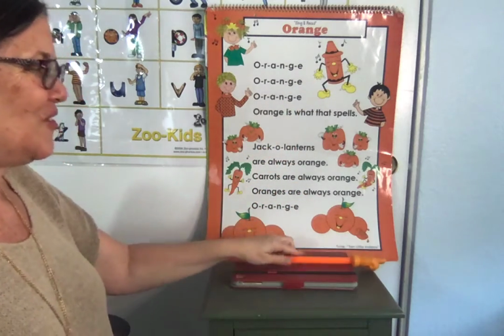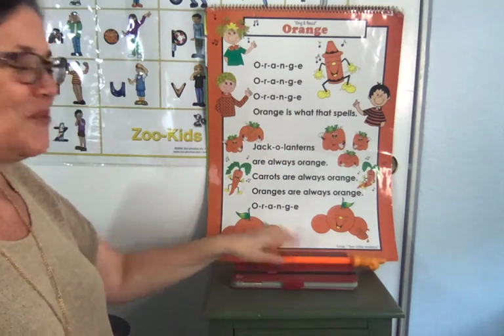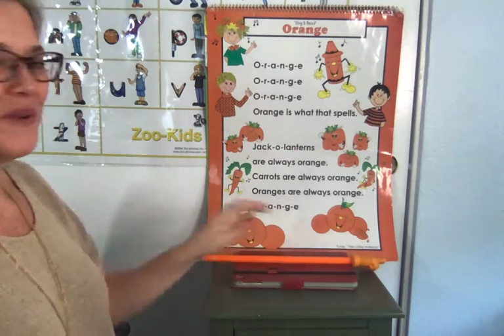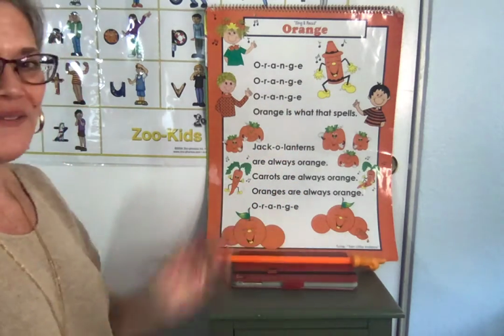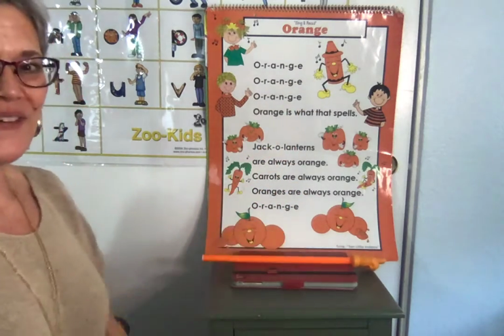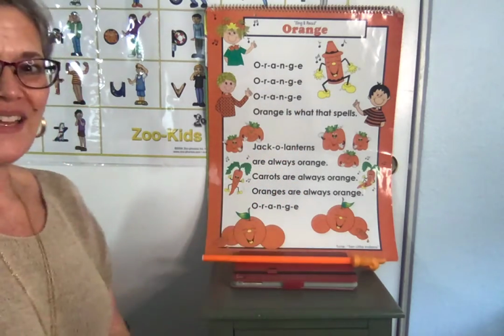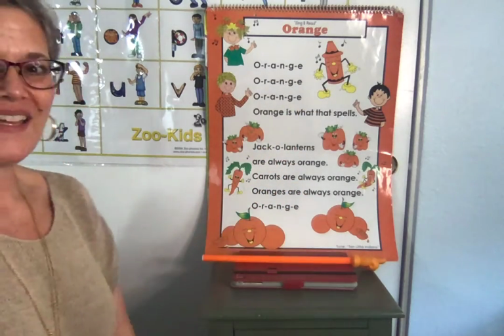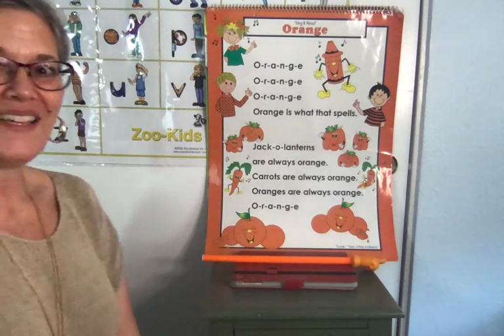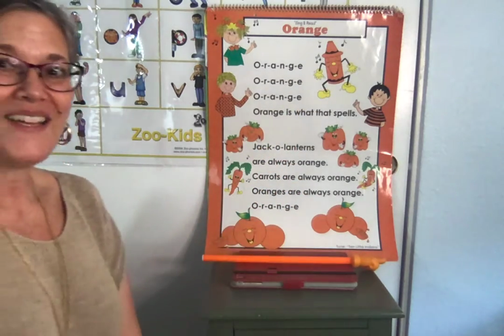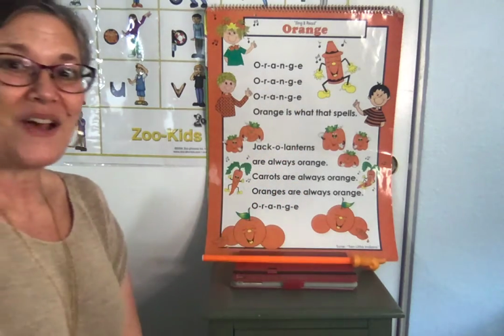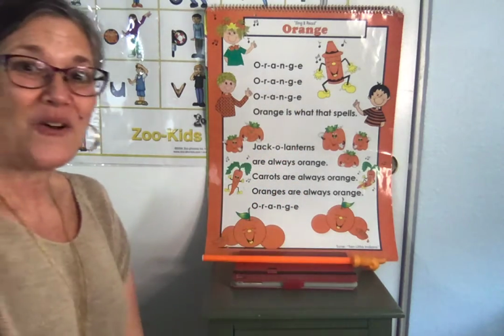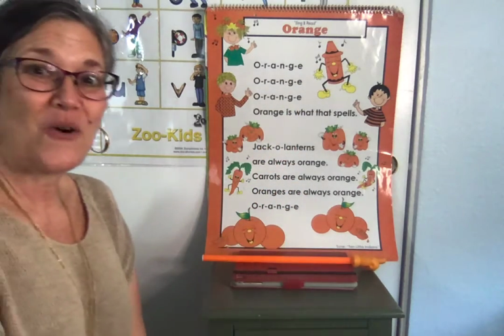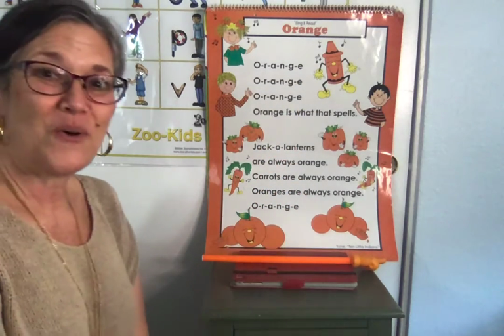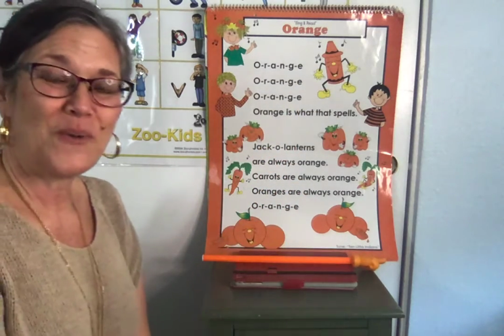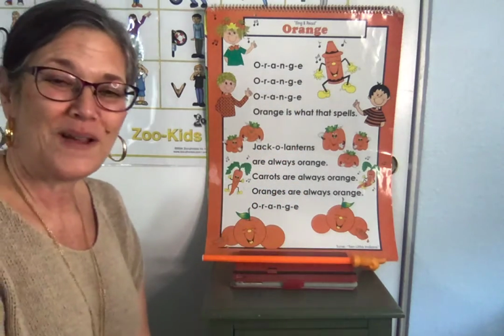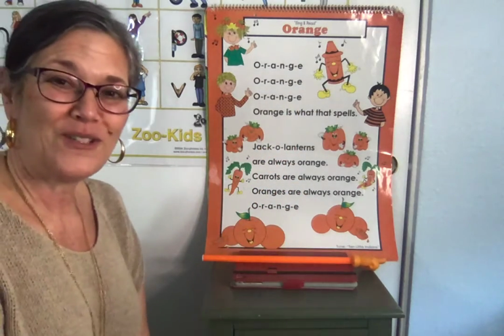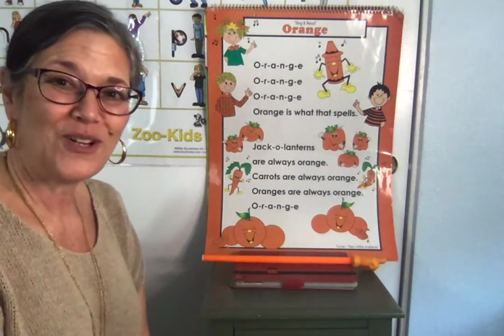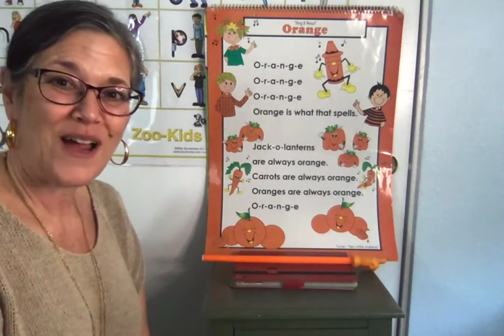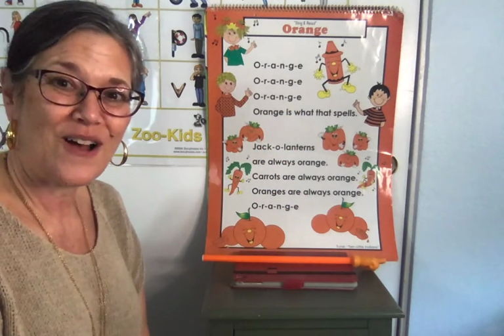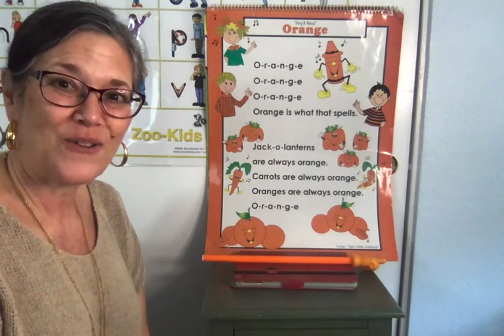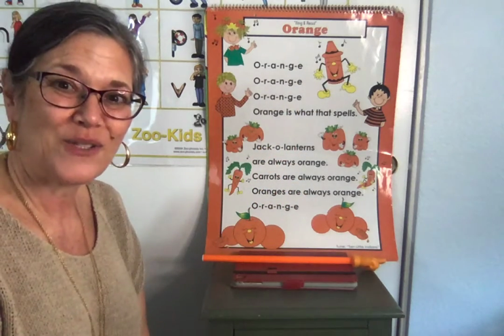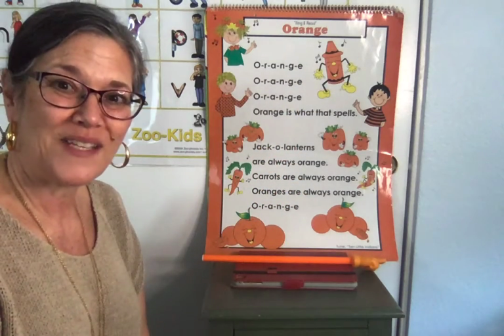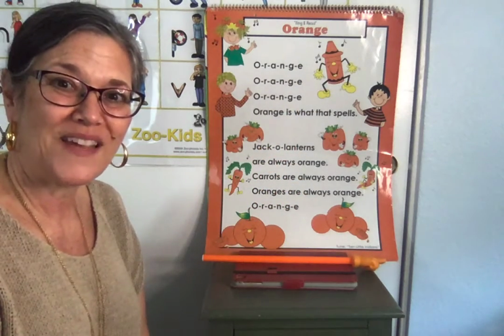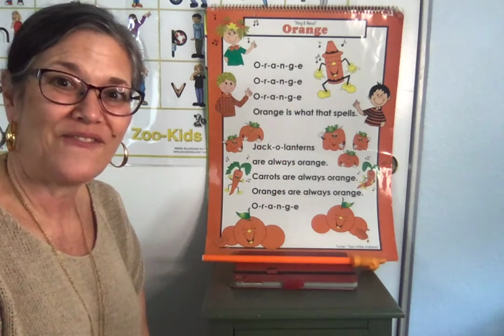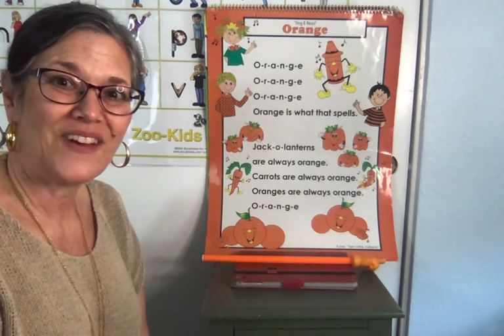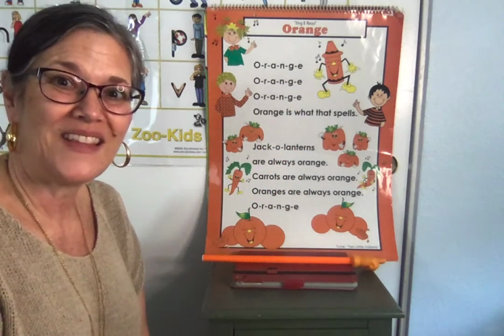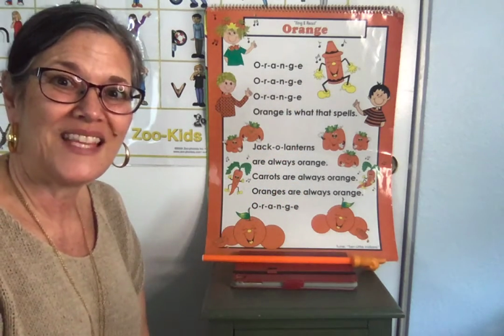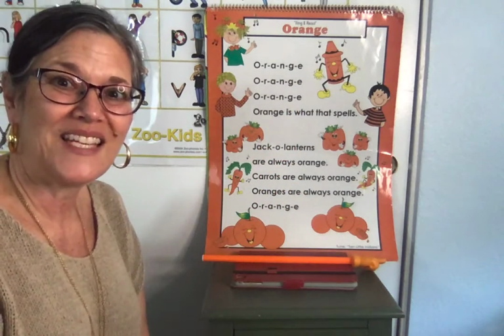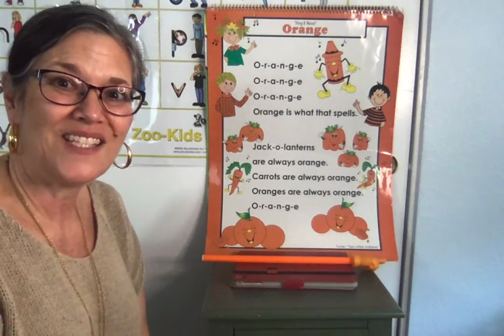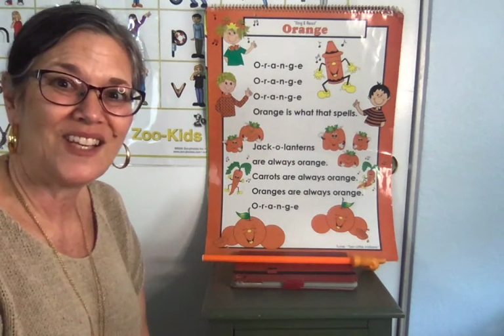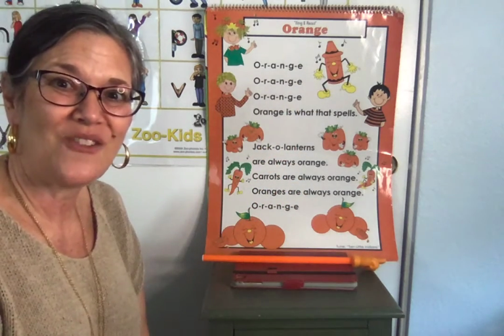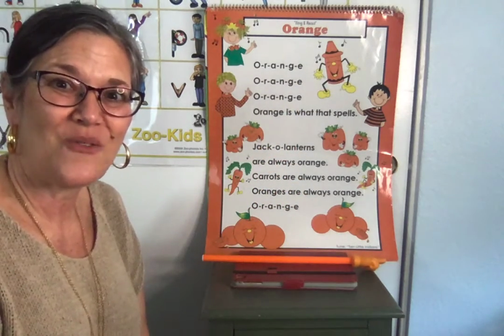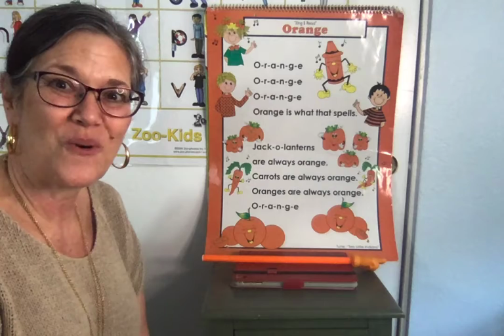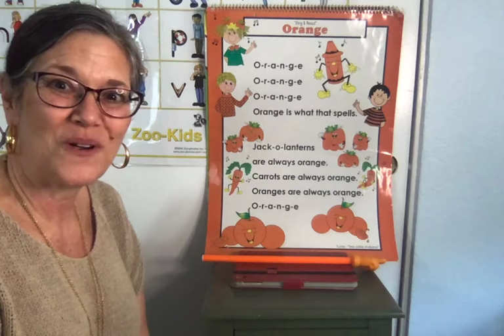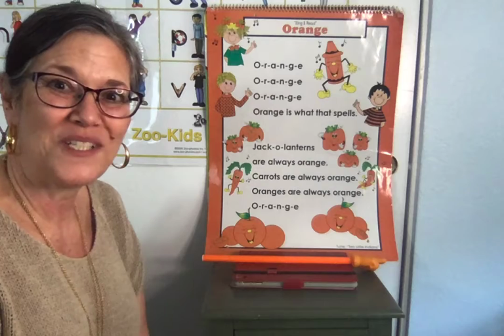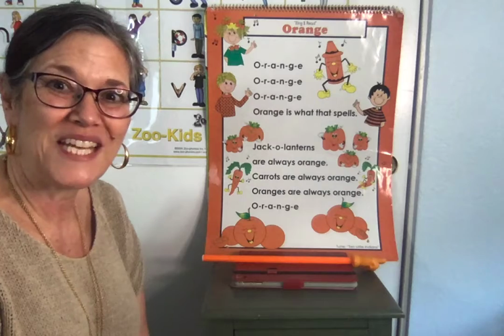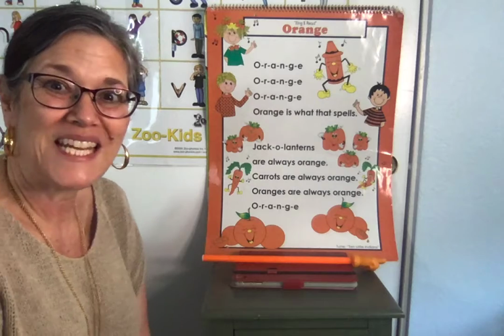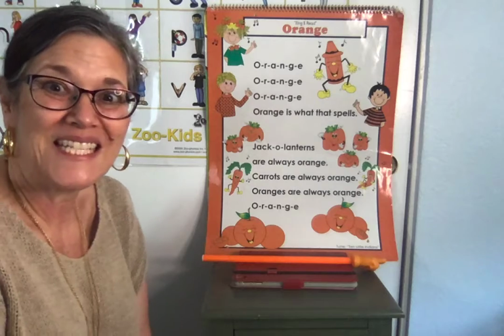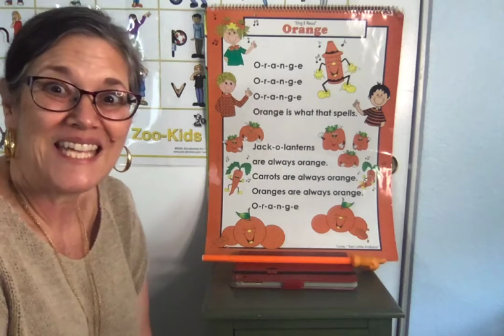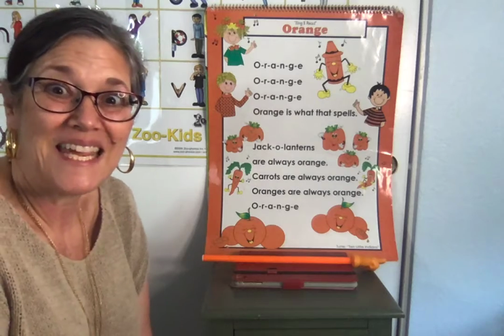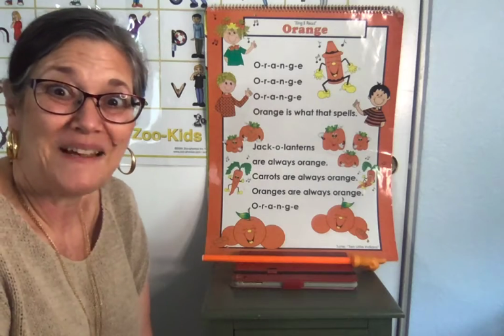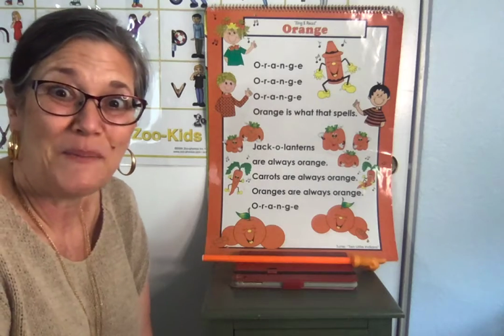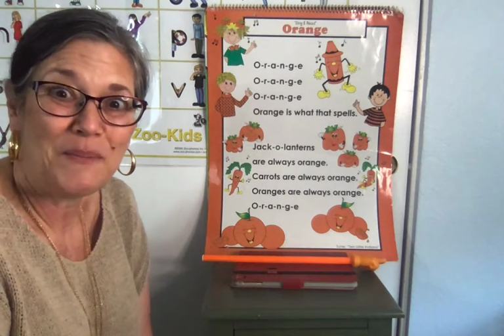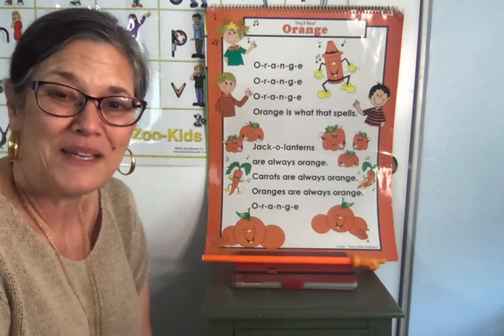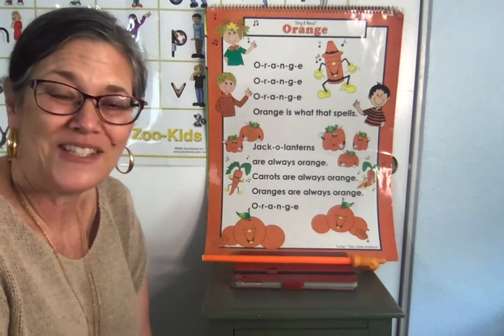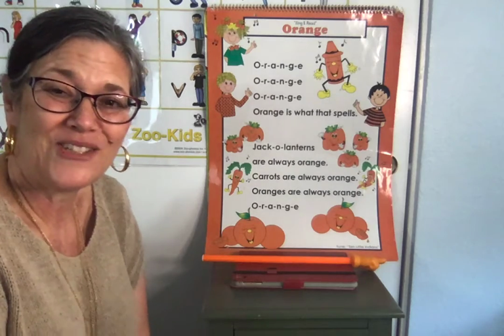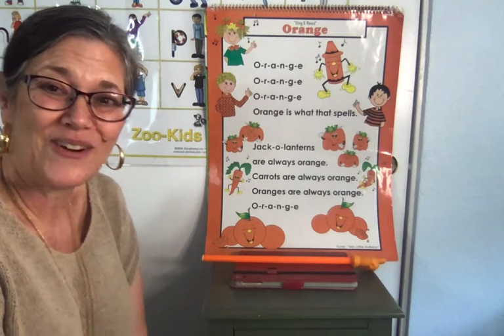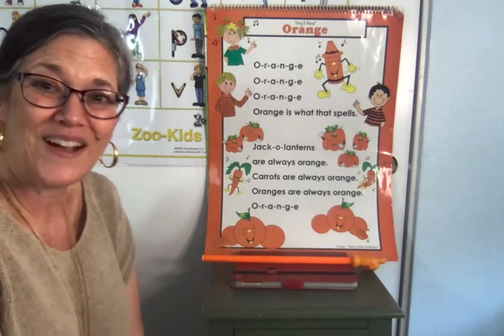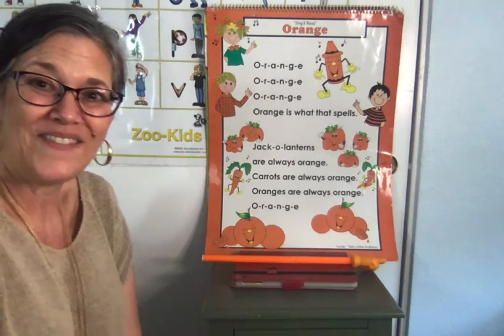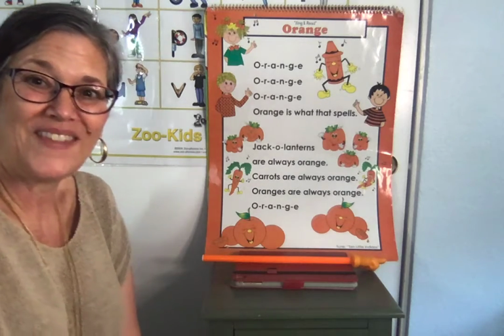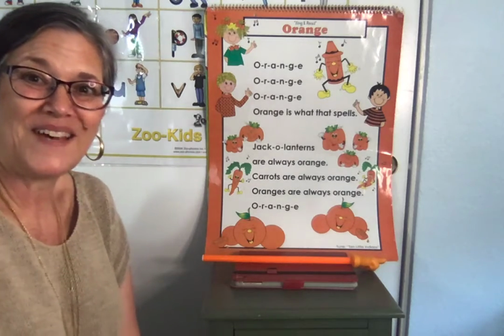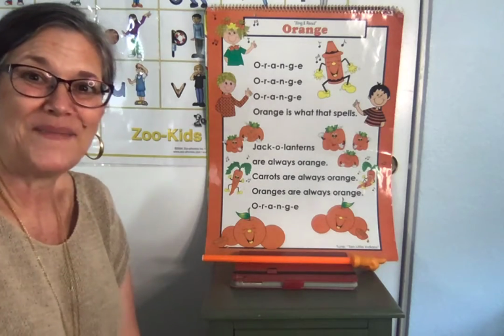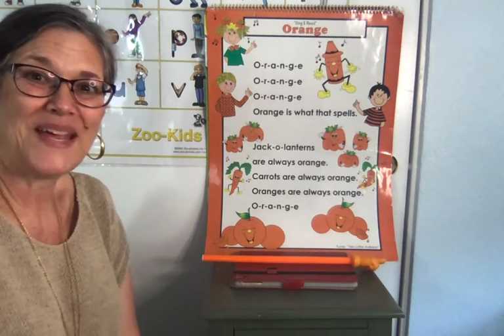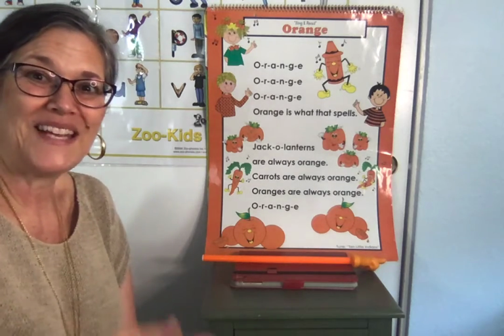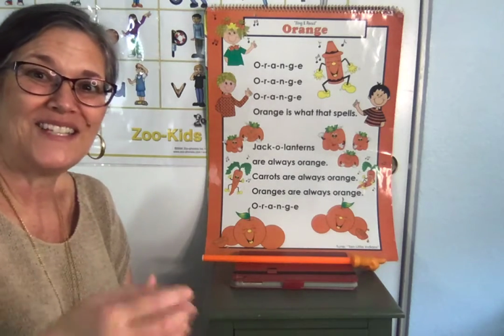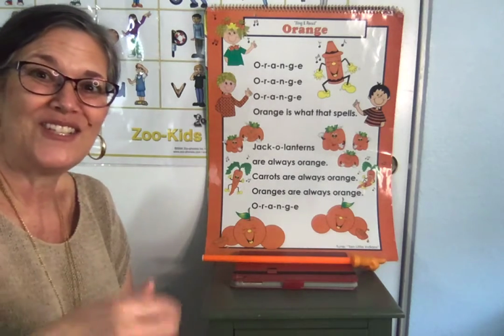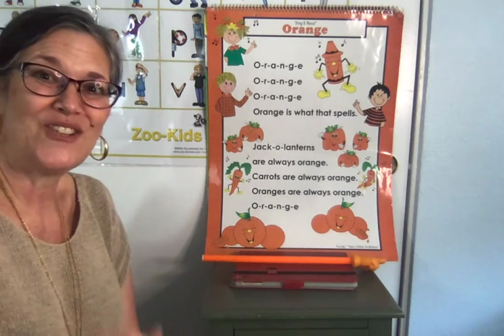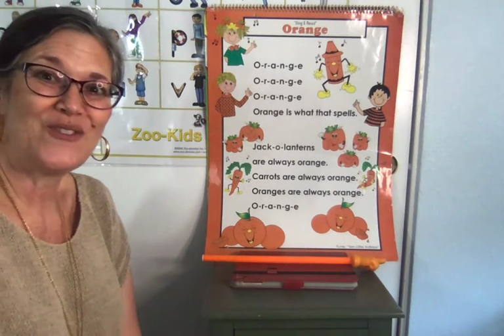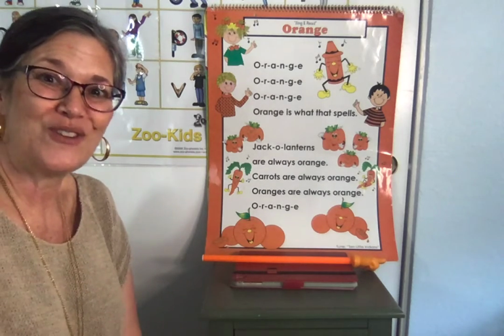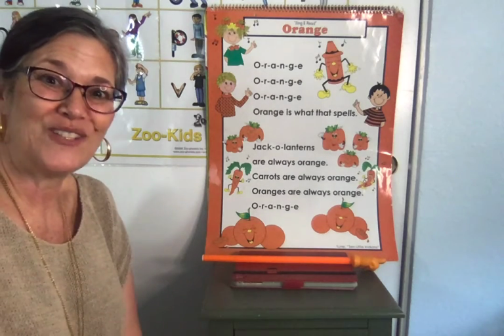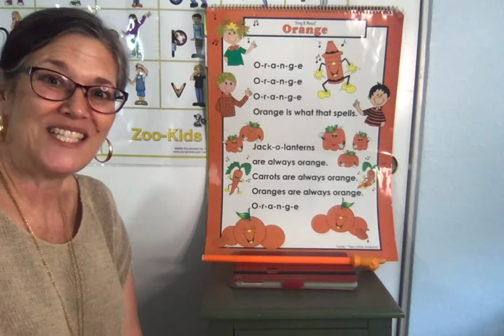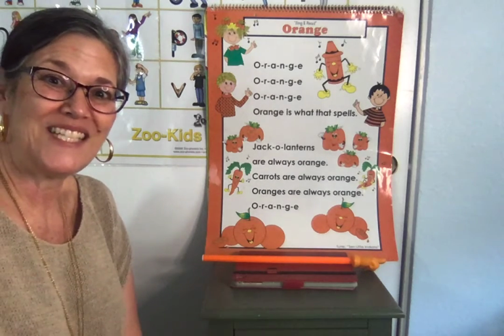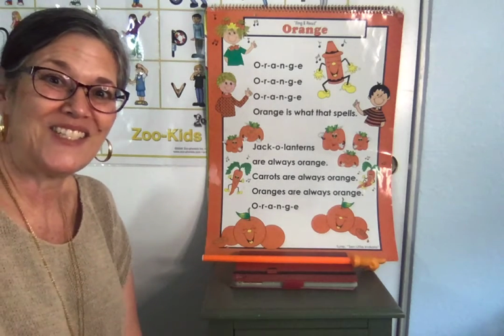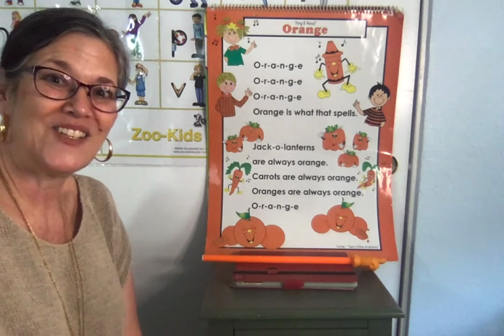Terrific. Now go around your house and find things that are orange, and take a picture of them and show your teacher.